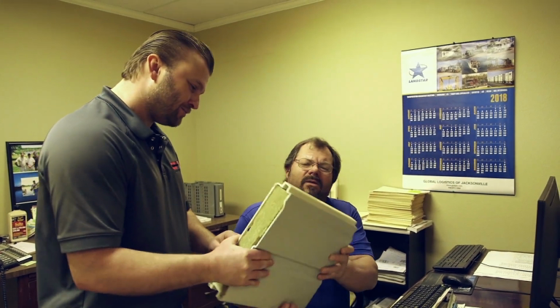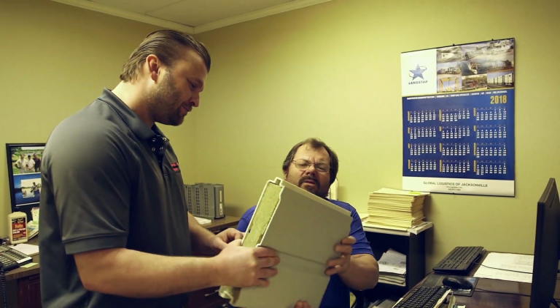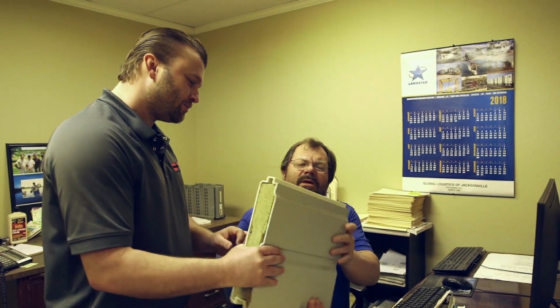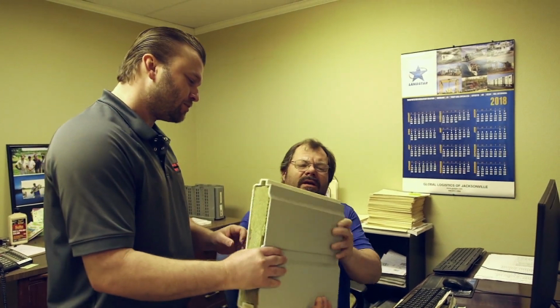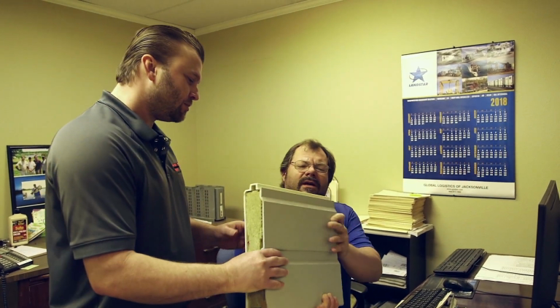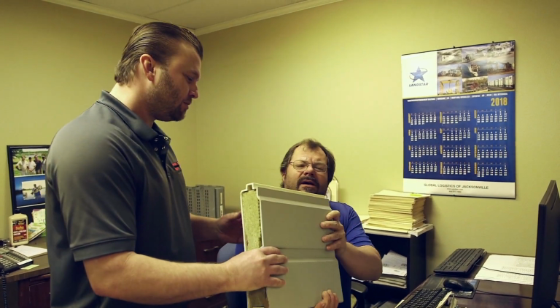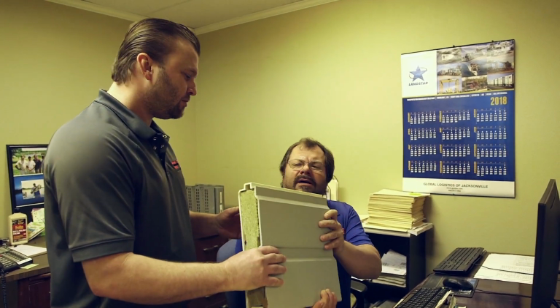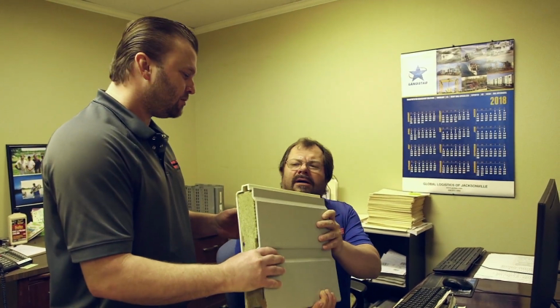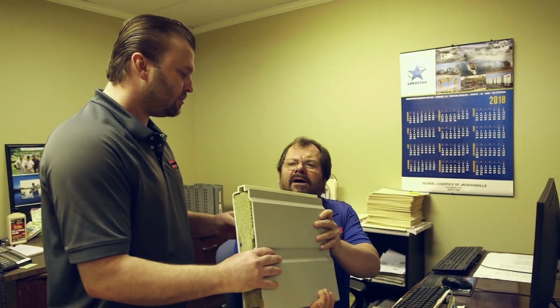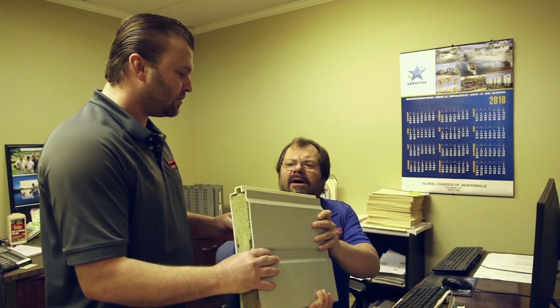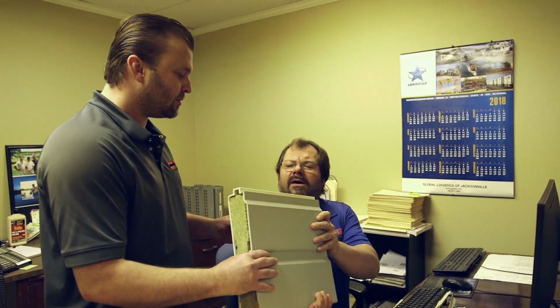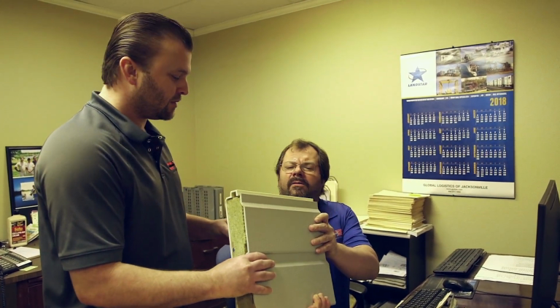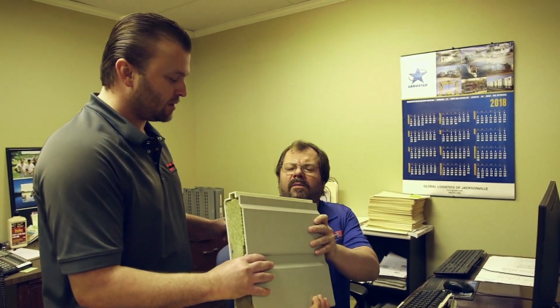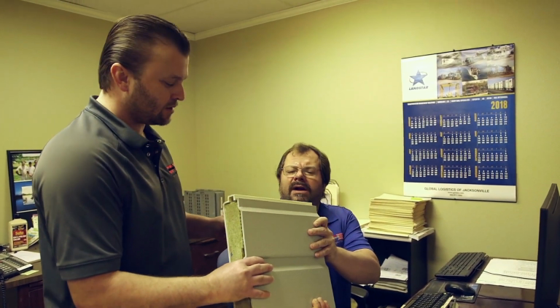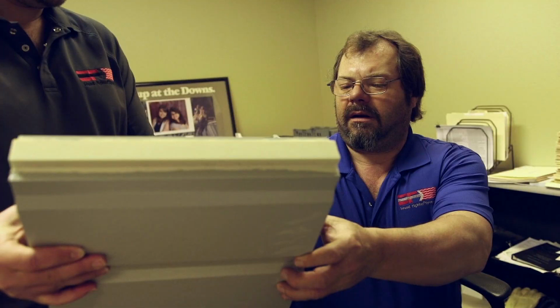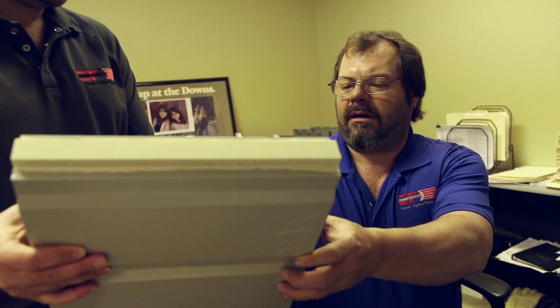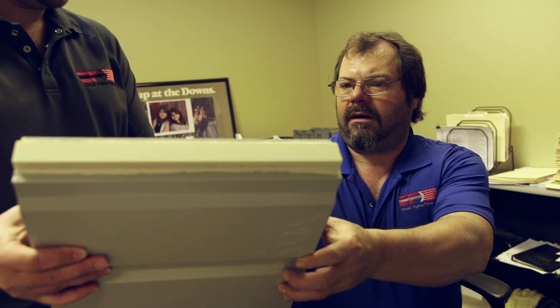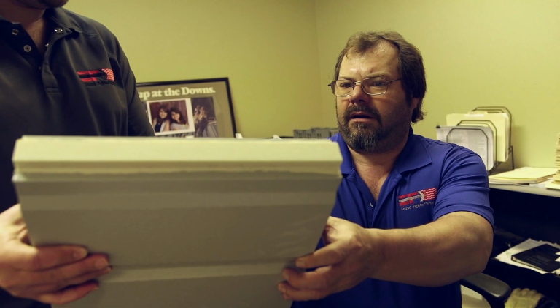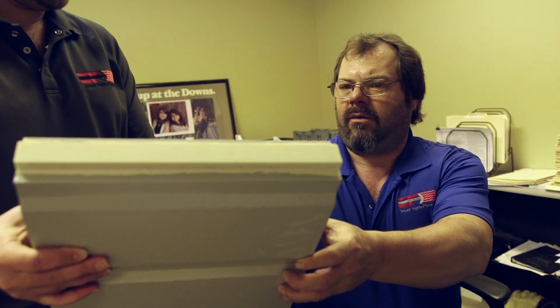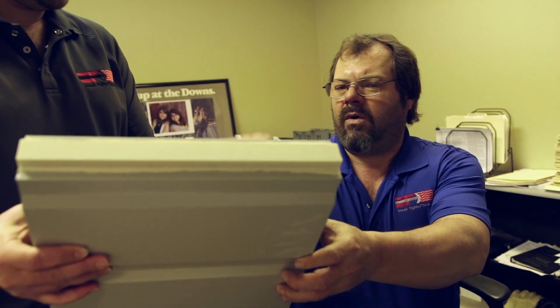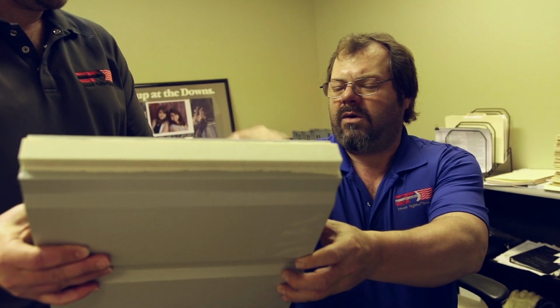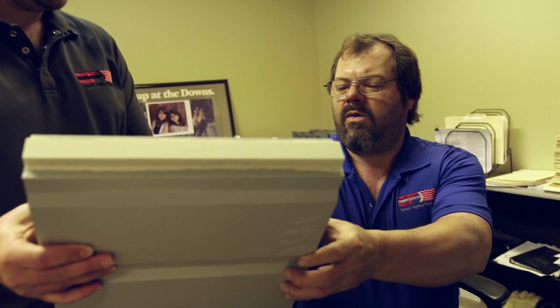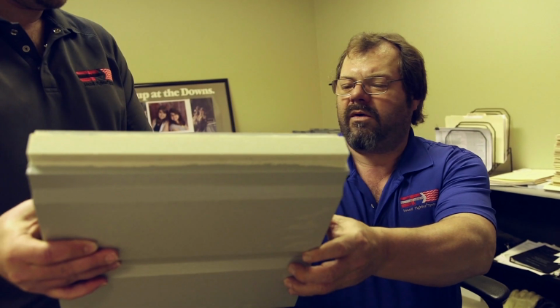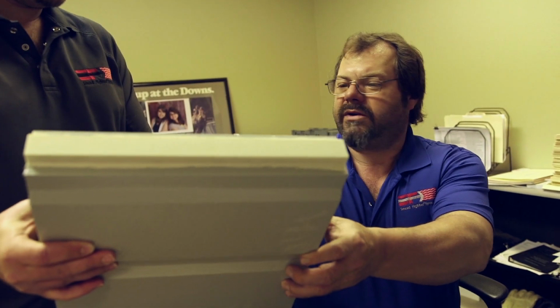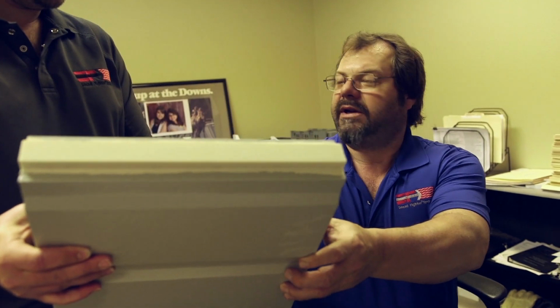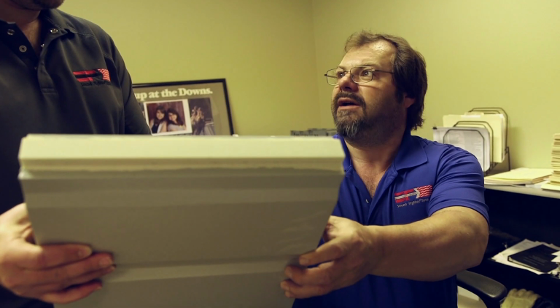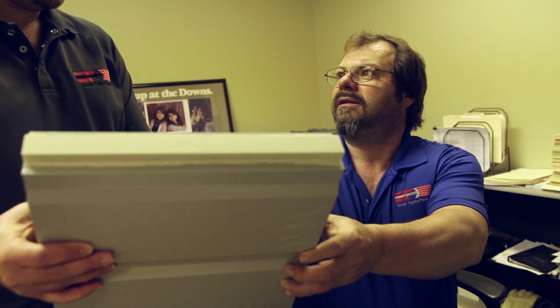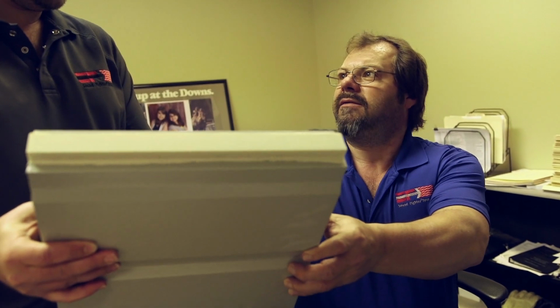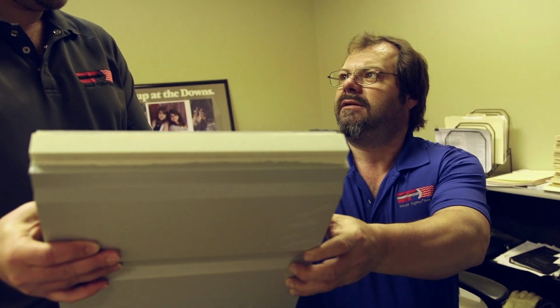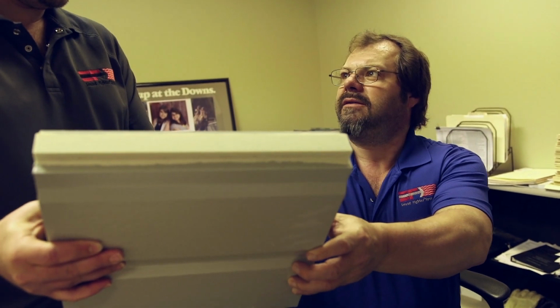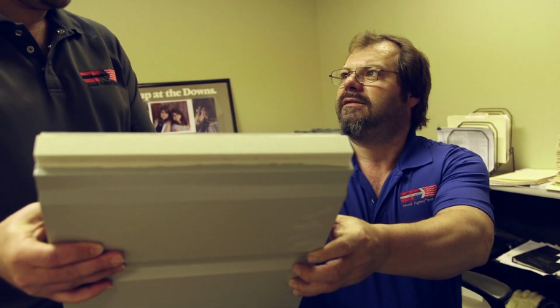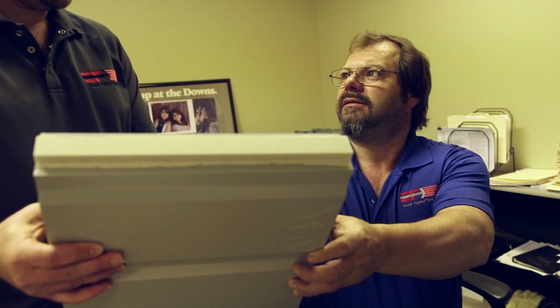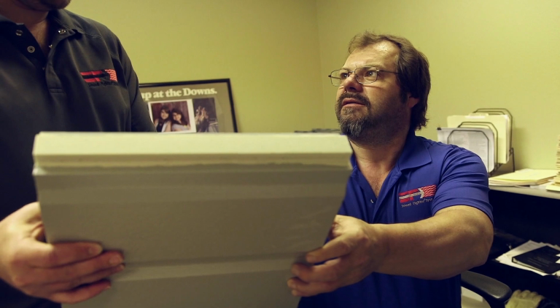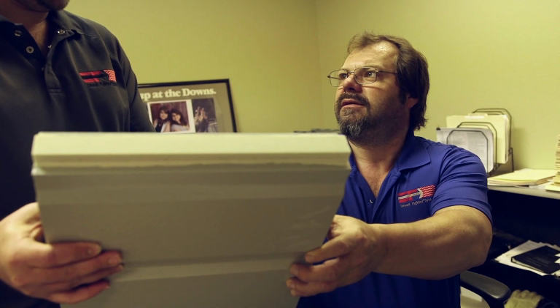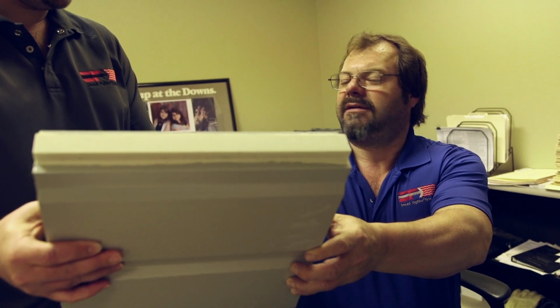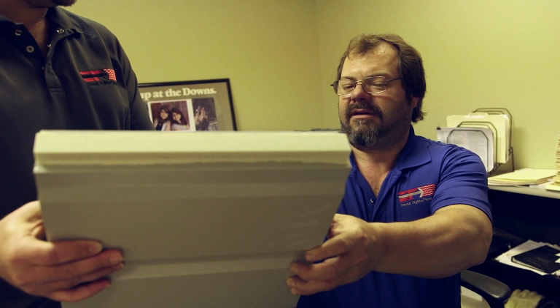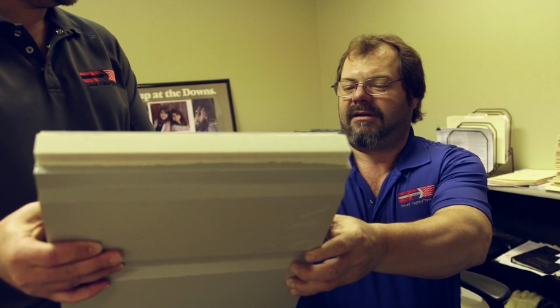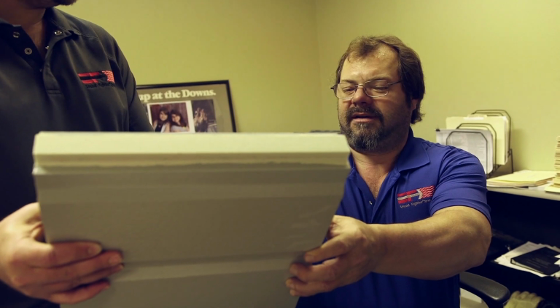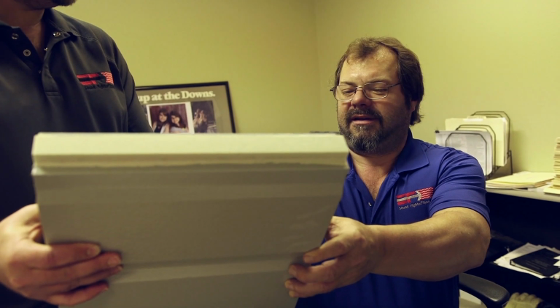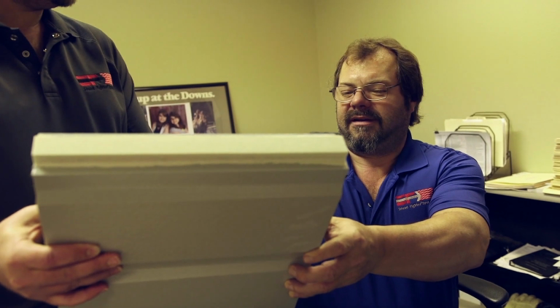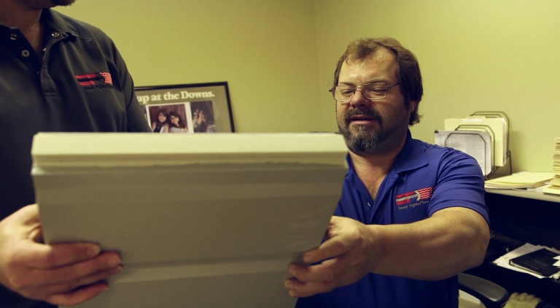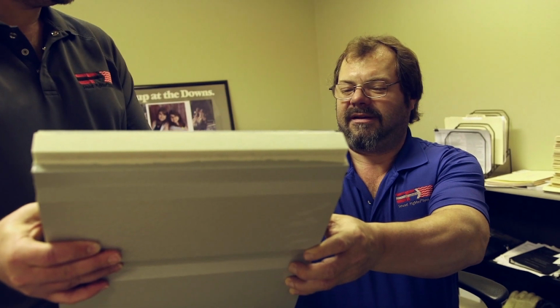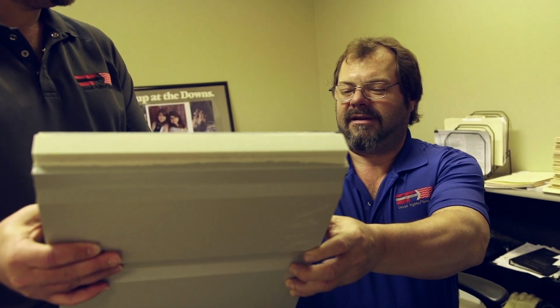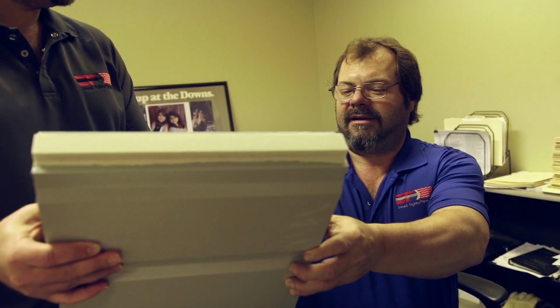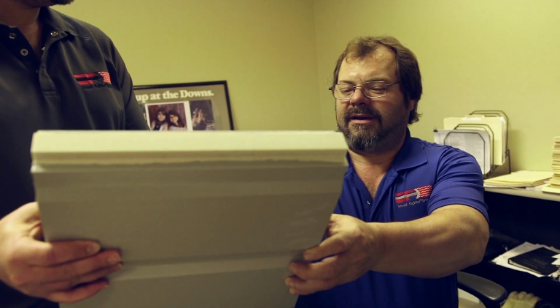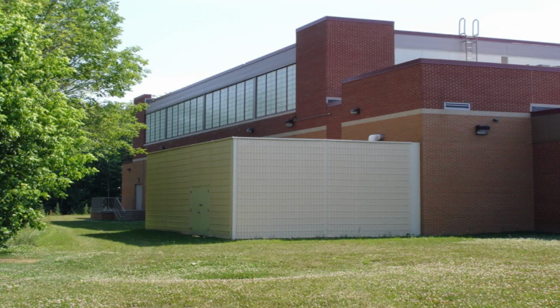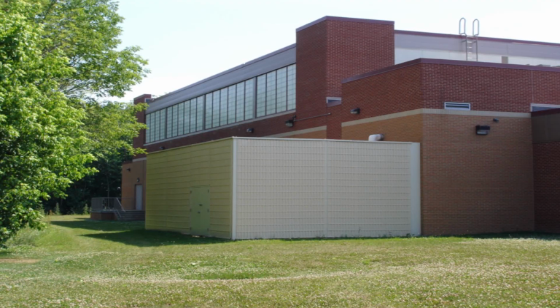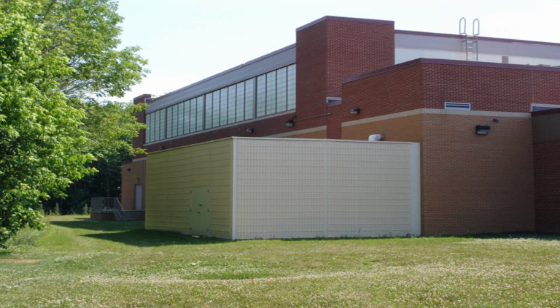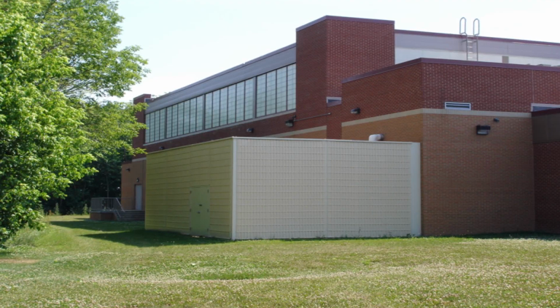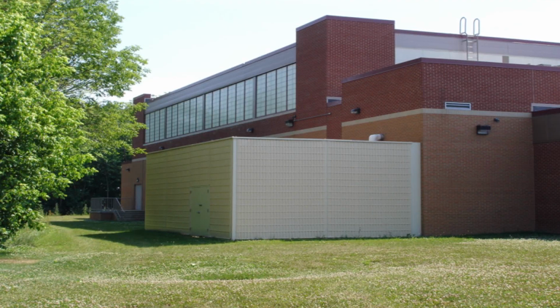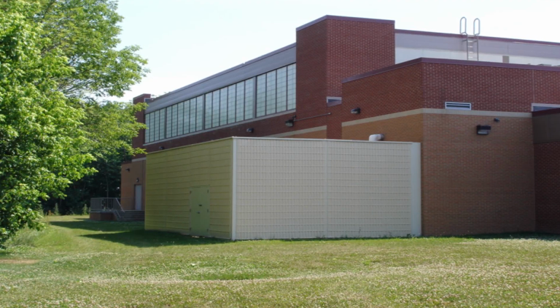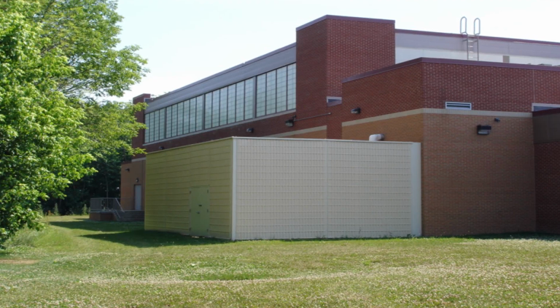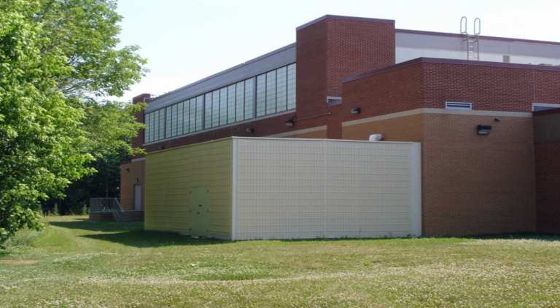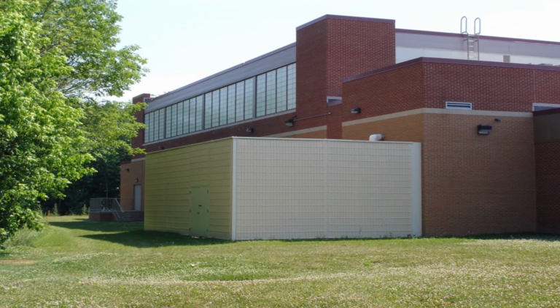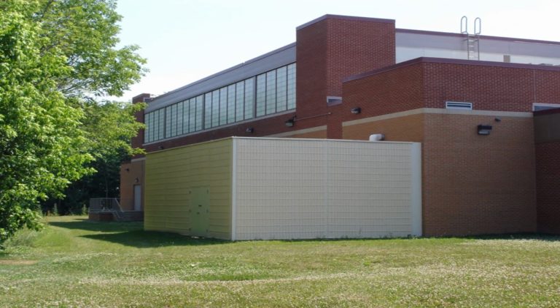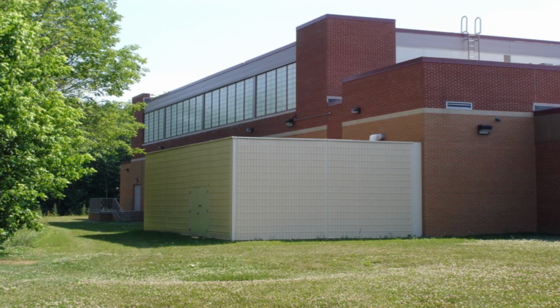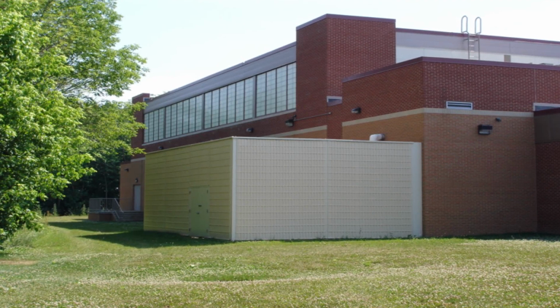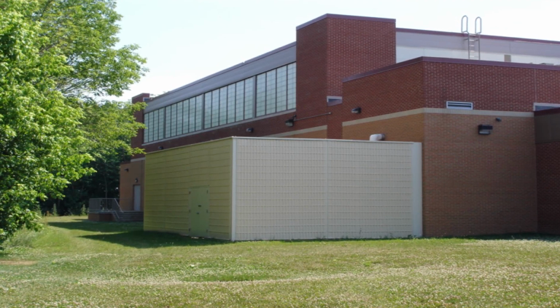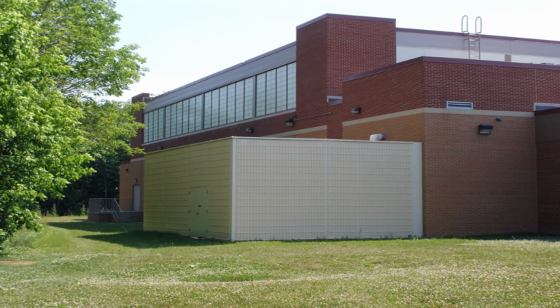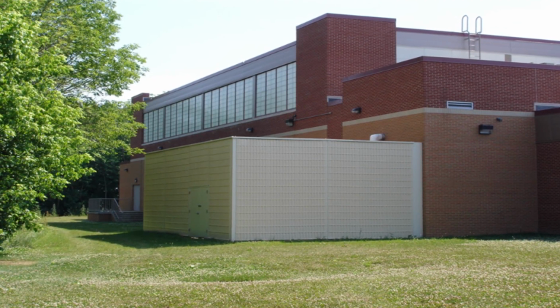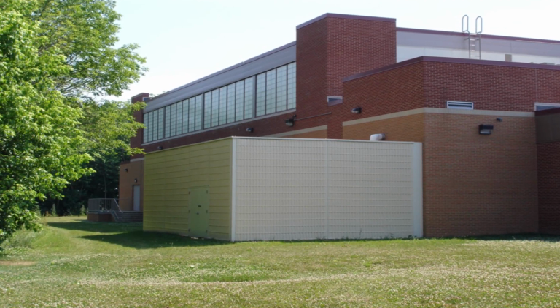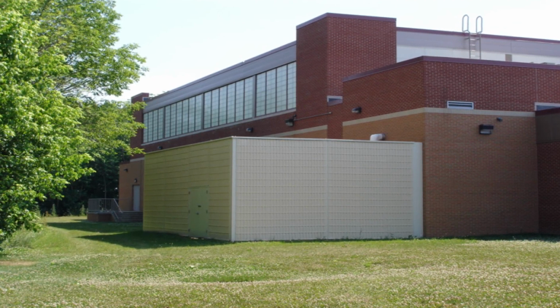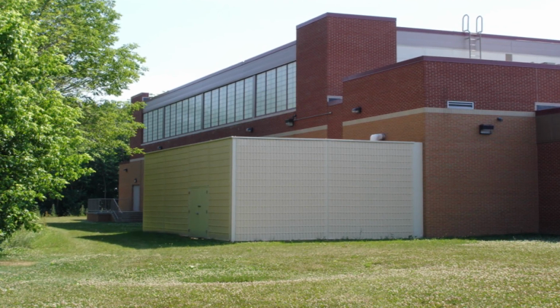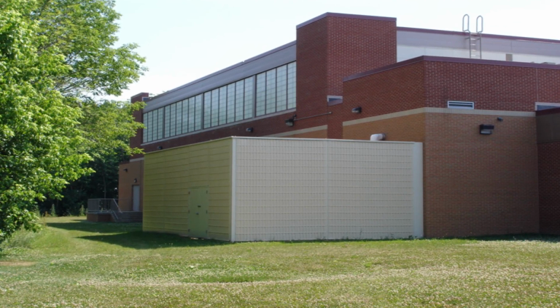They are acoustically tuned, lightweight, easy to assemble, low maintenance, and will not rust, rot, or stain.